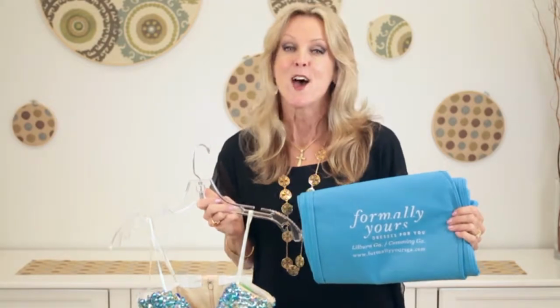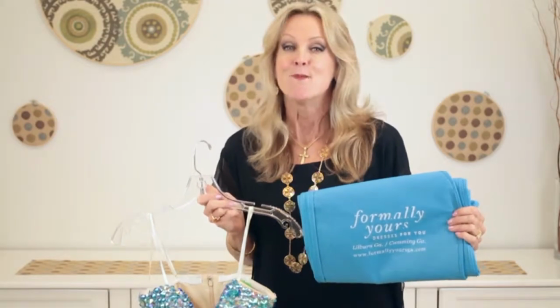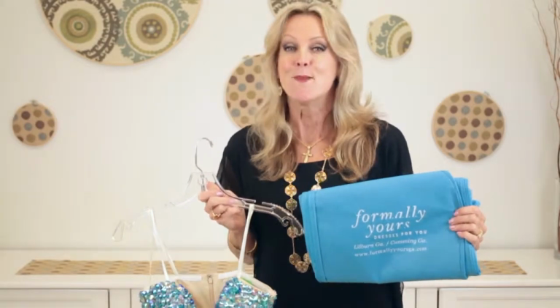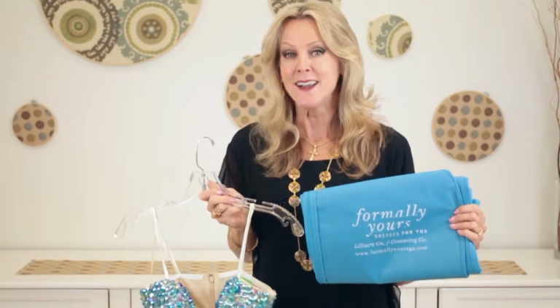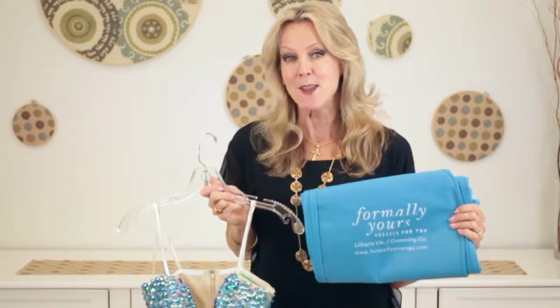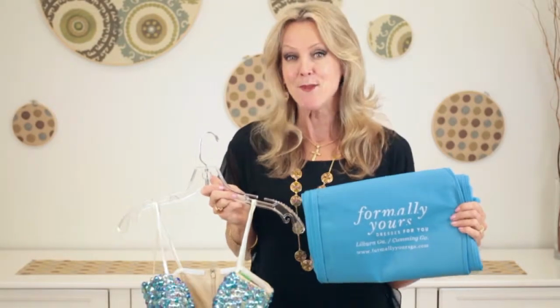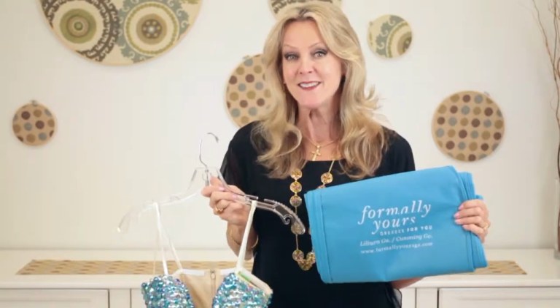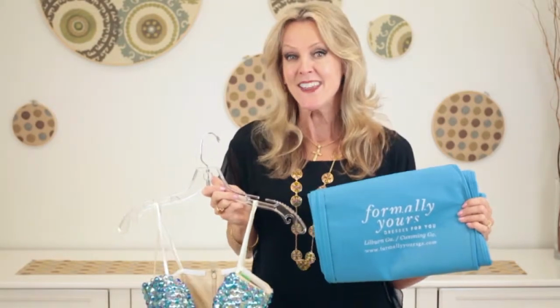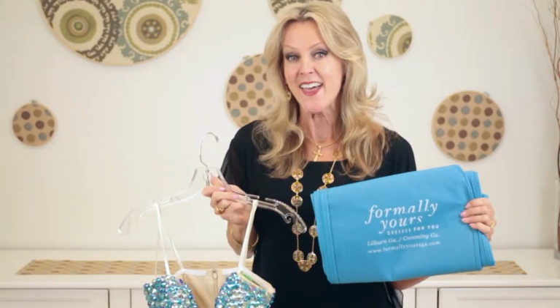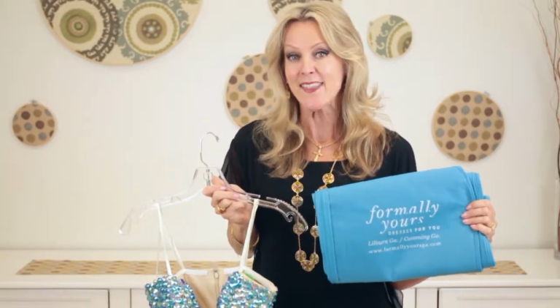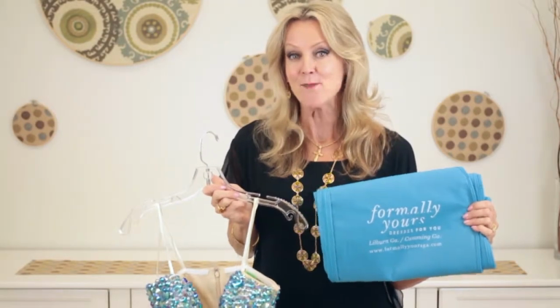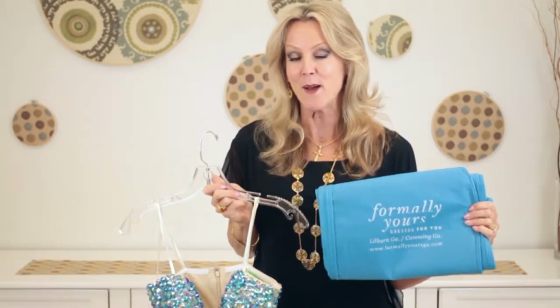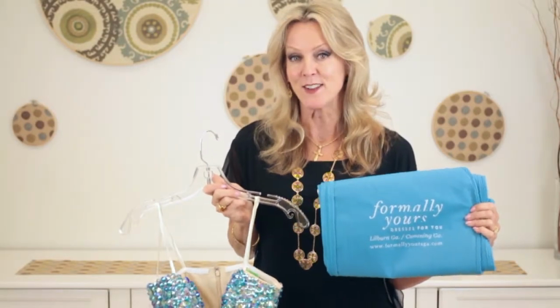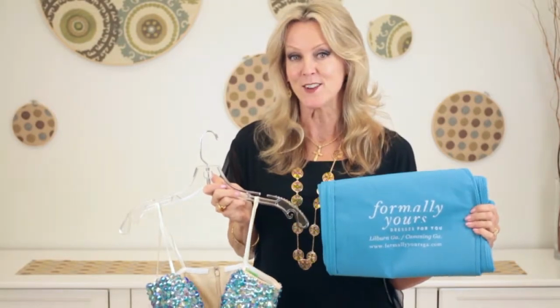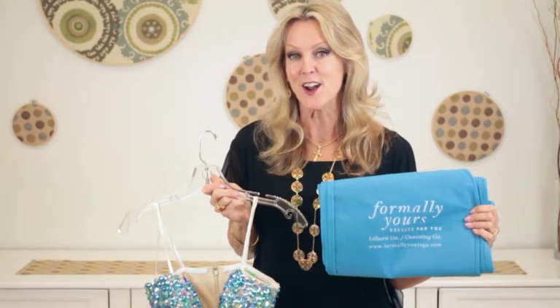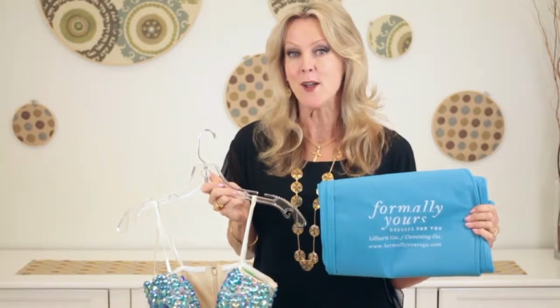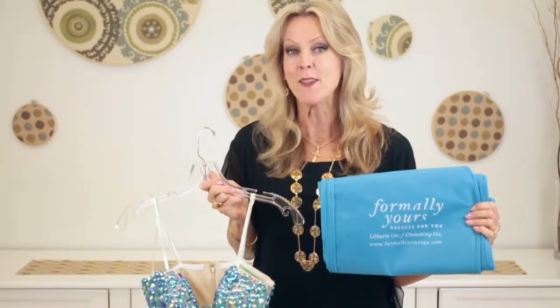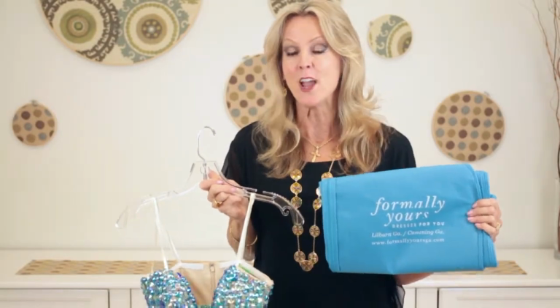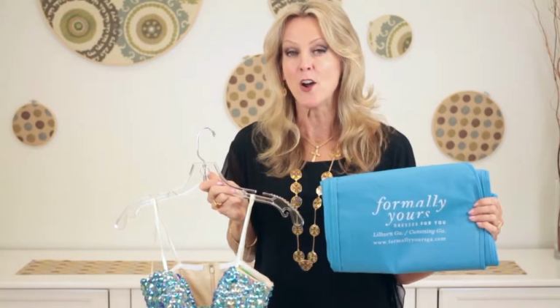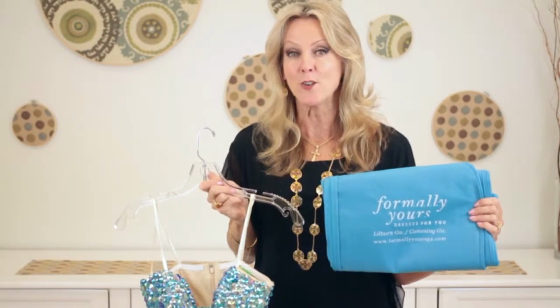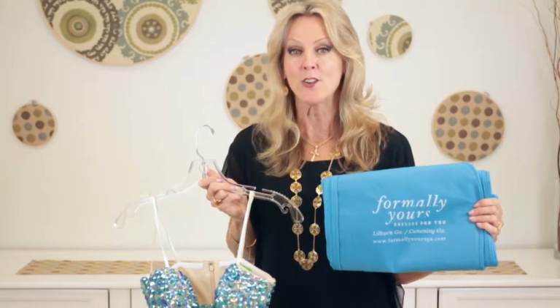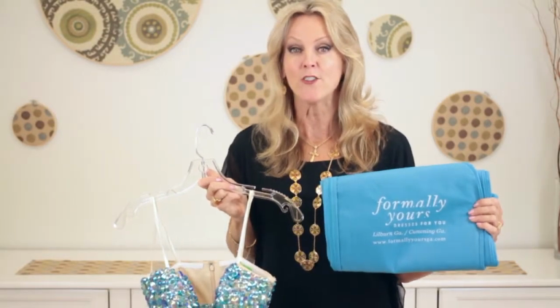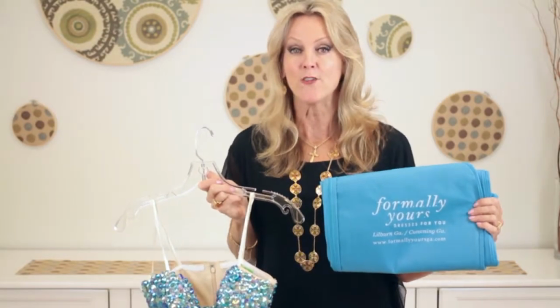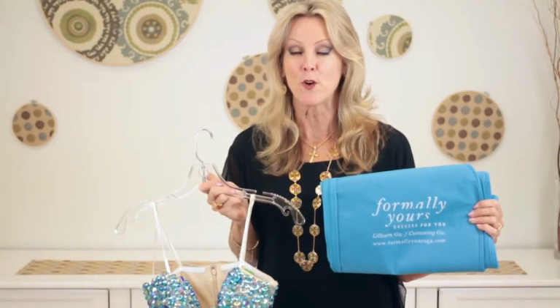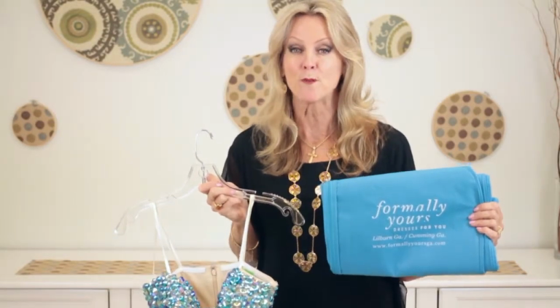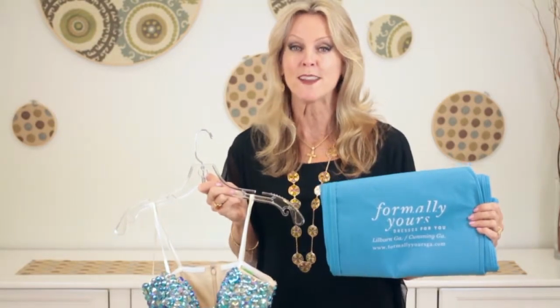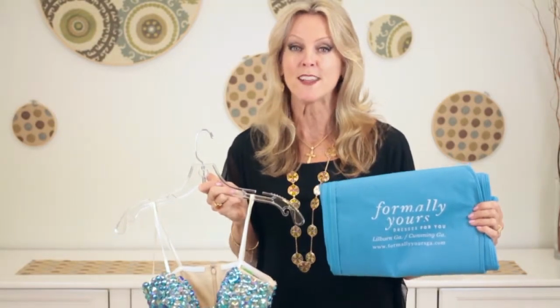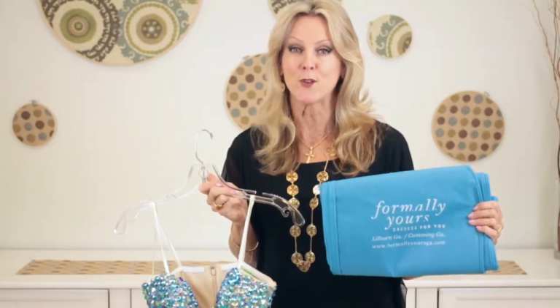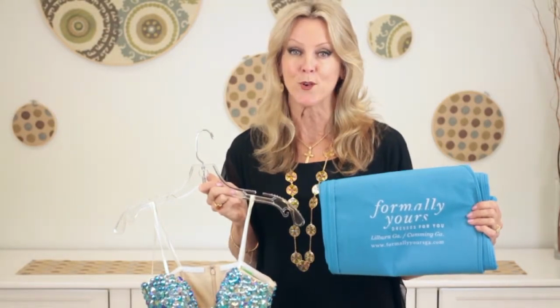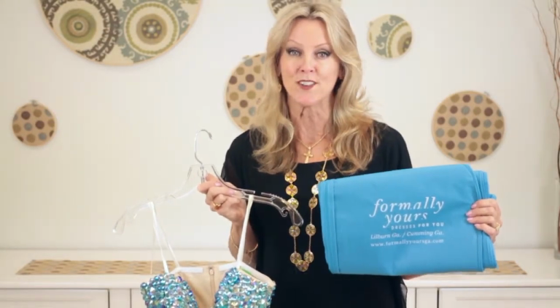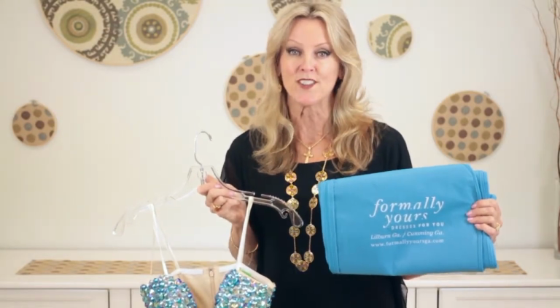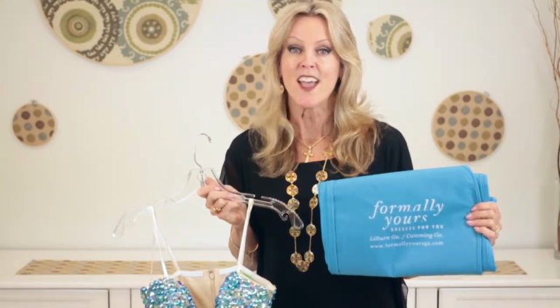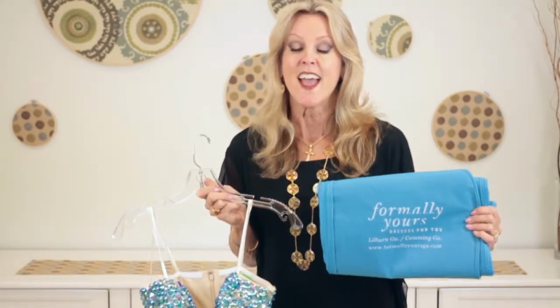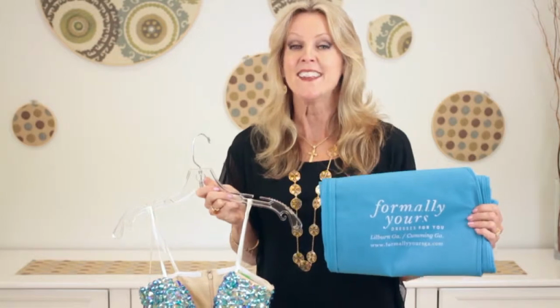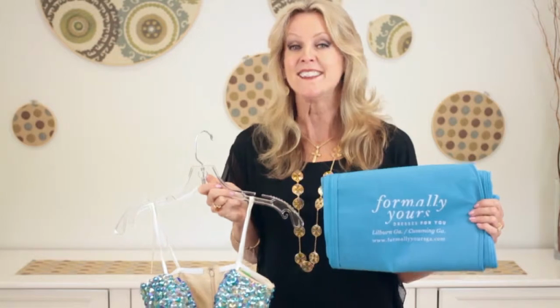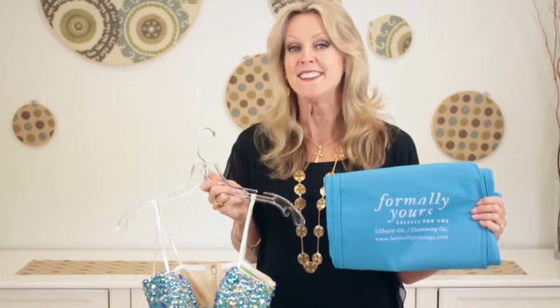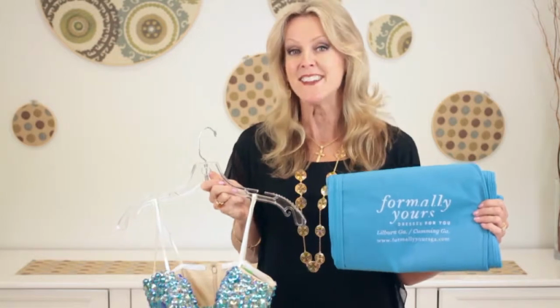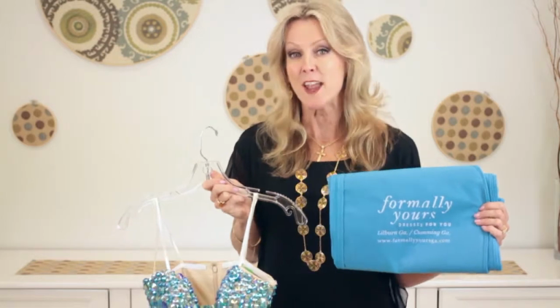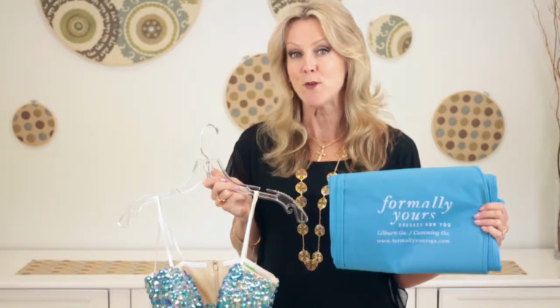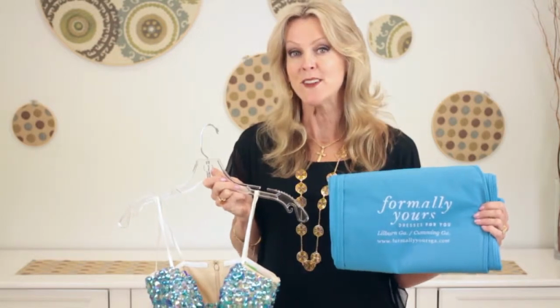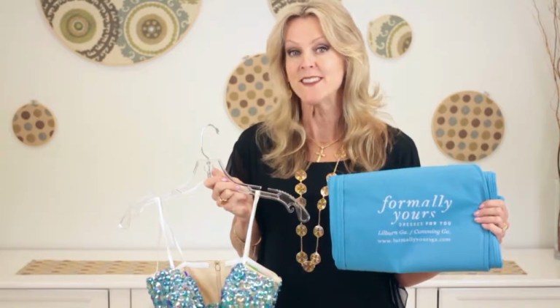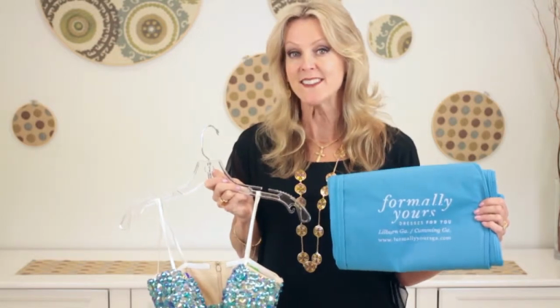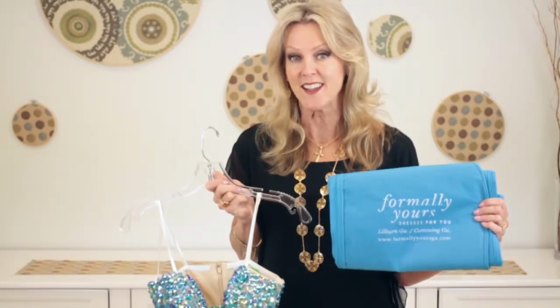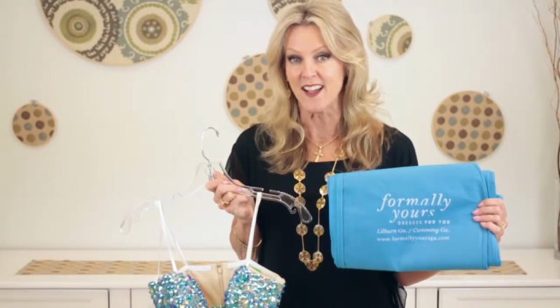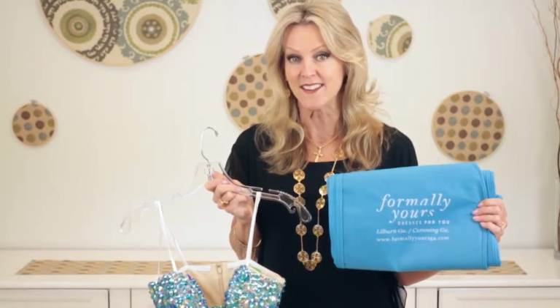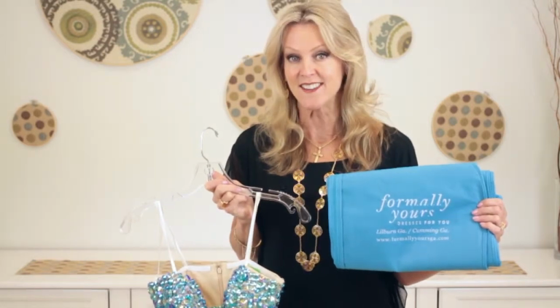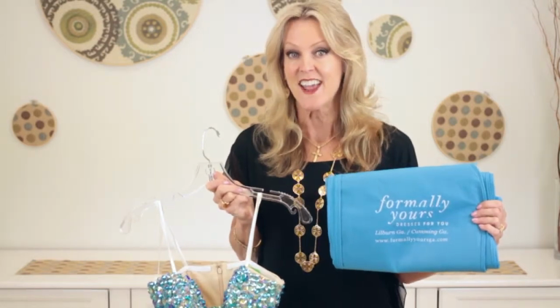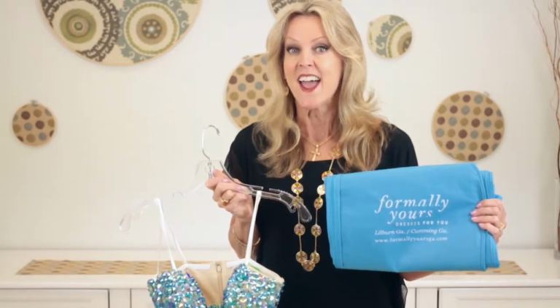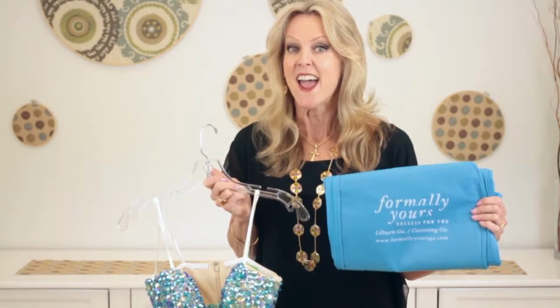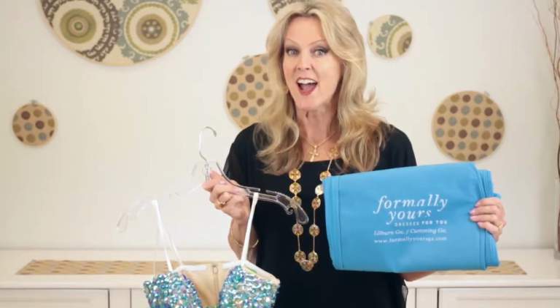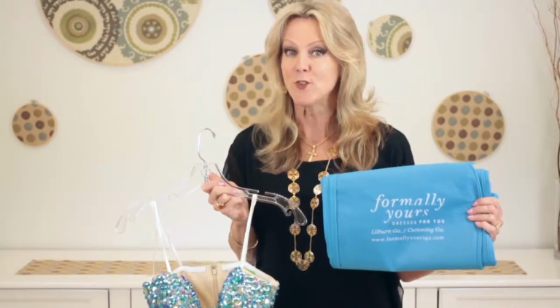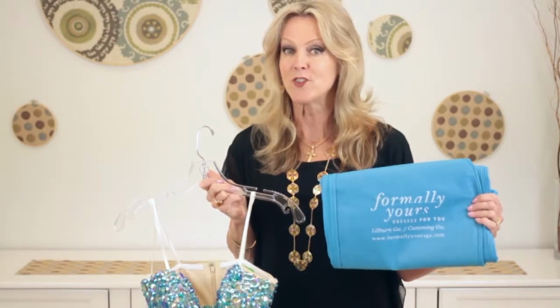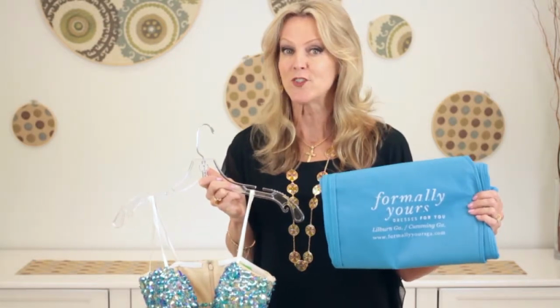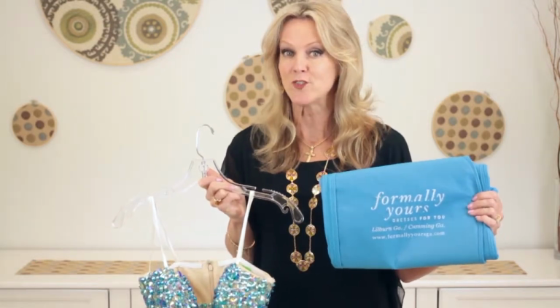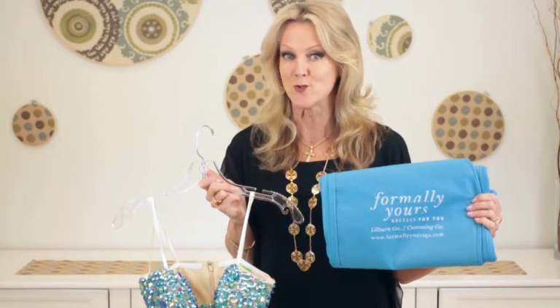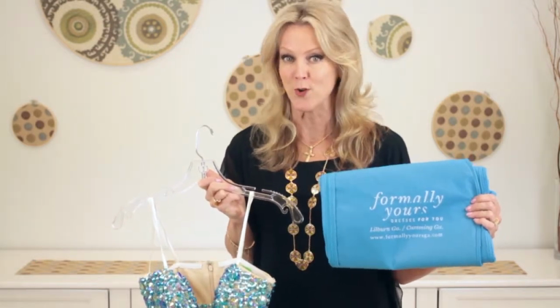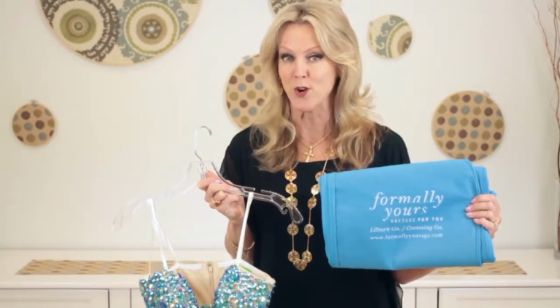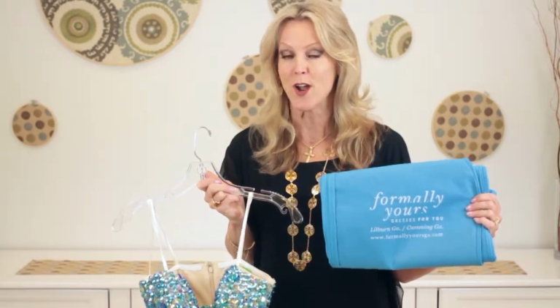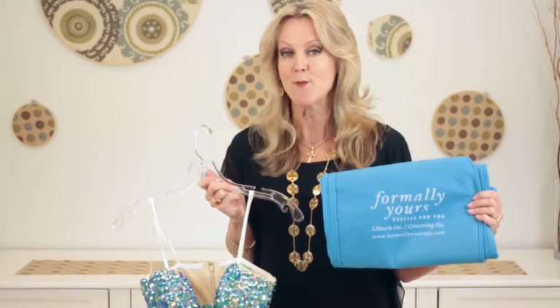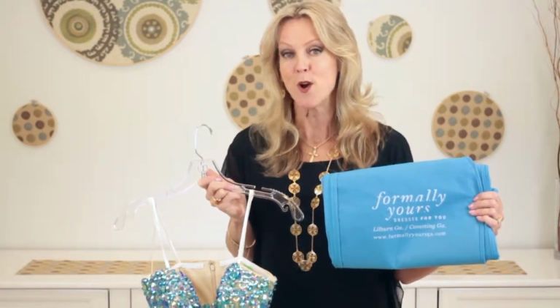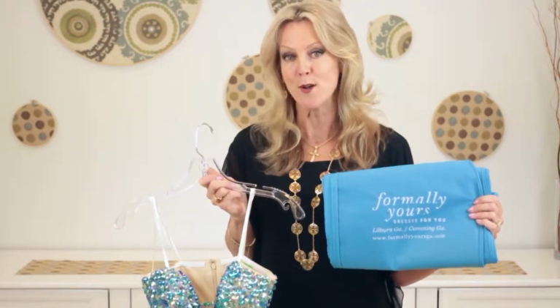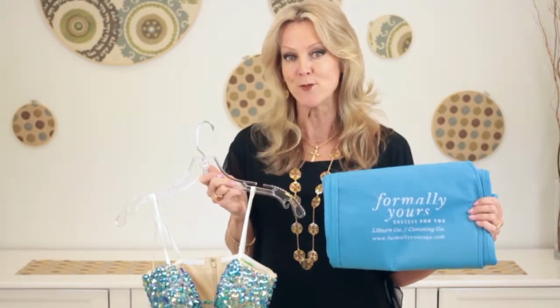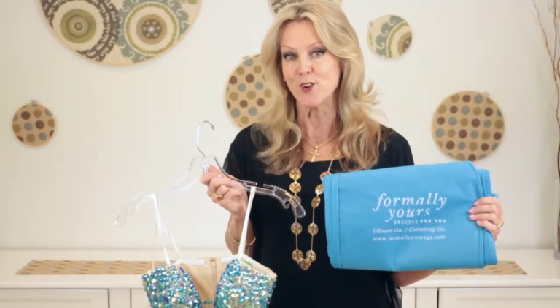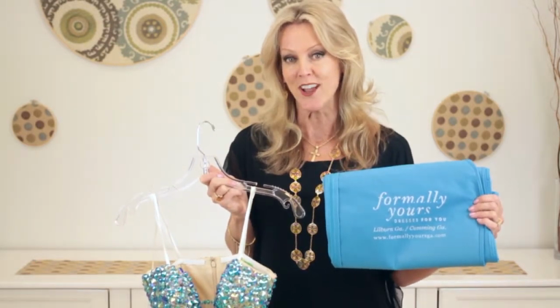My name is Kathy Butler. I'm the owner of Formally Yours and today we discussed how to store a prom dress.